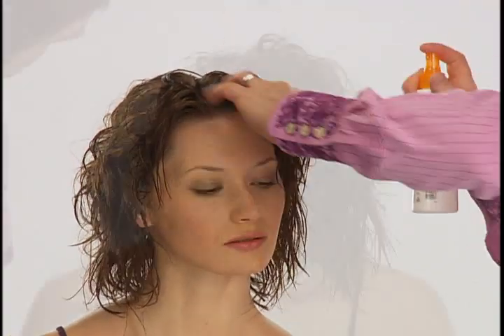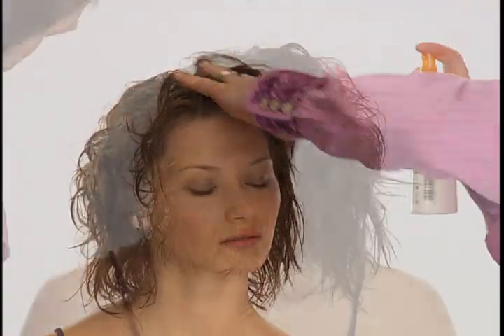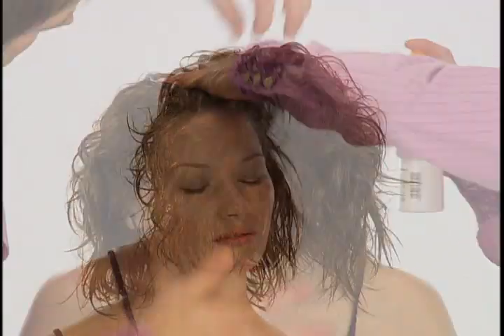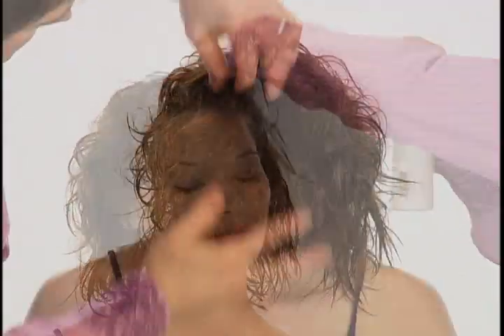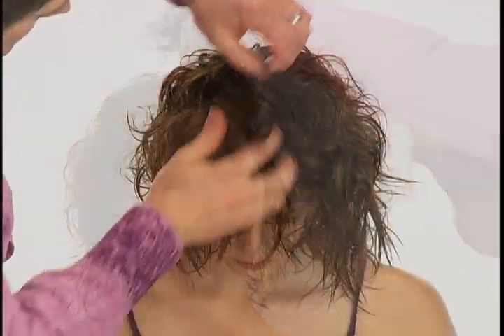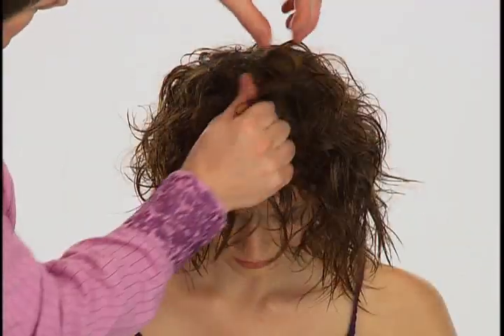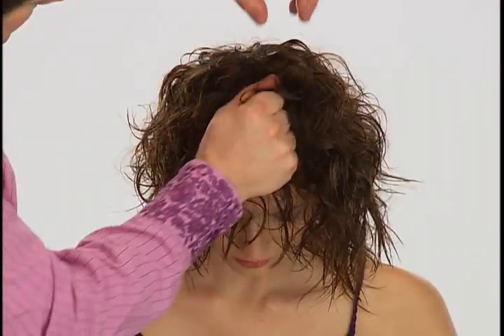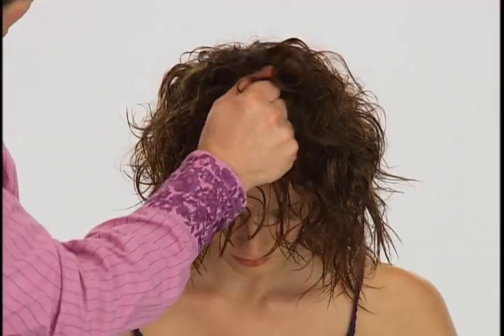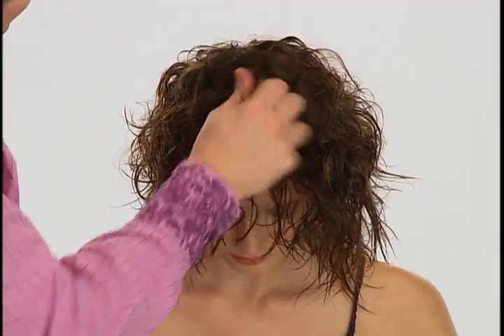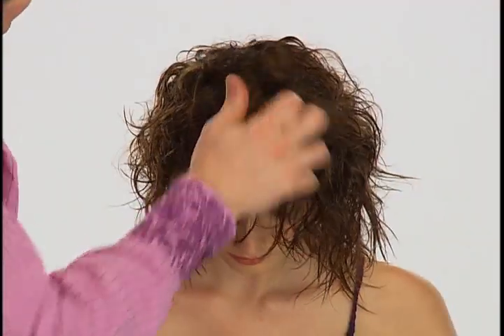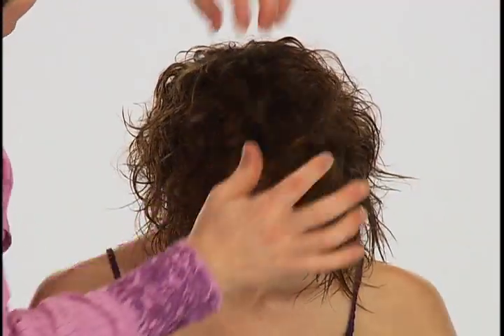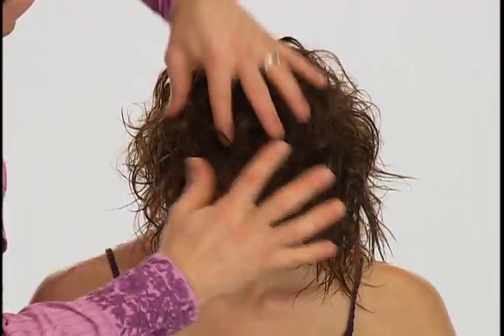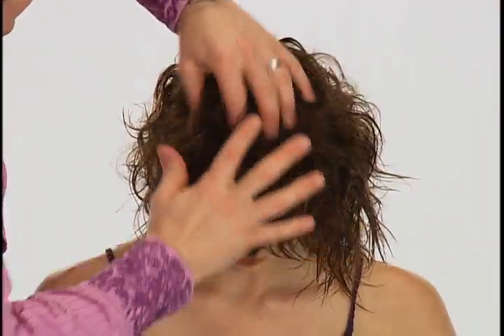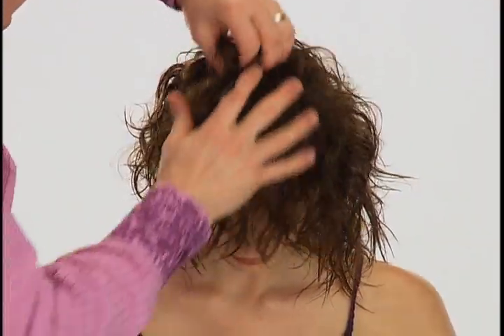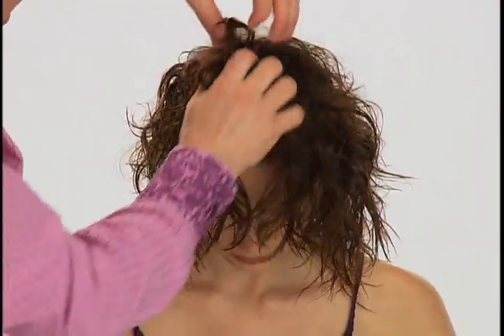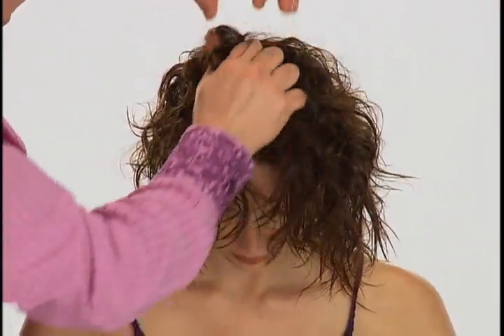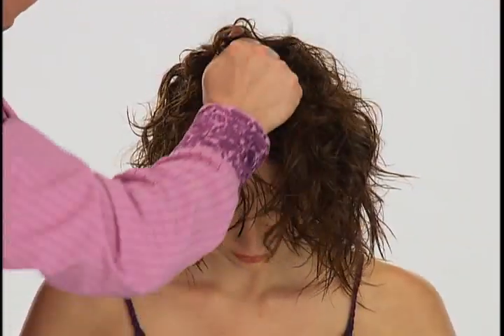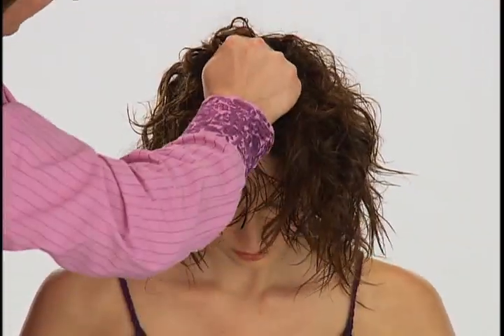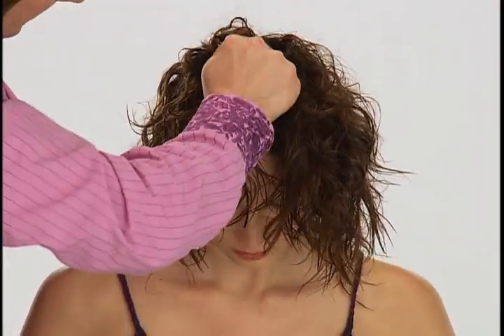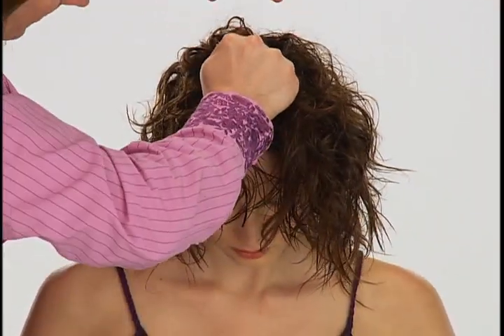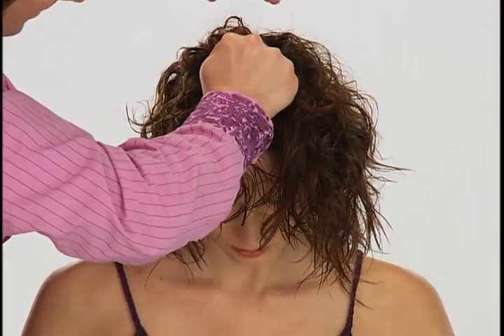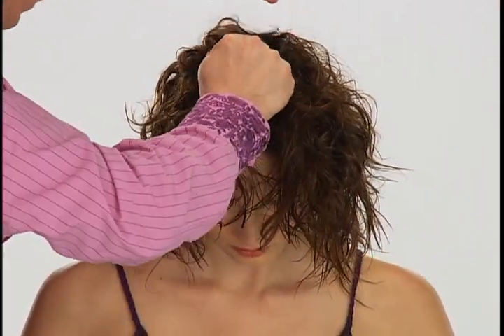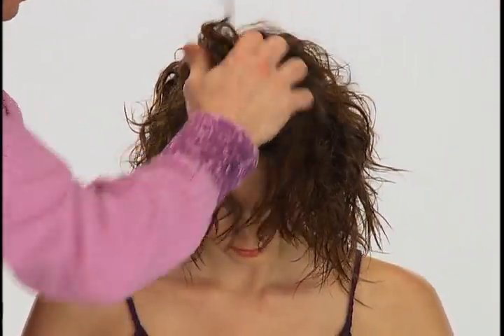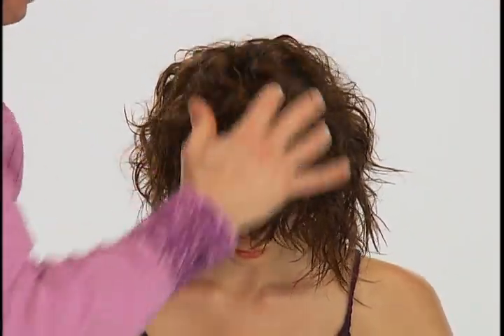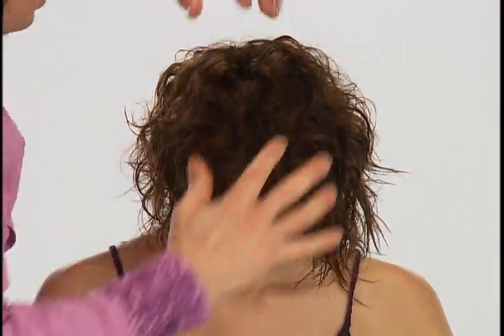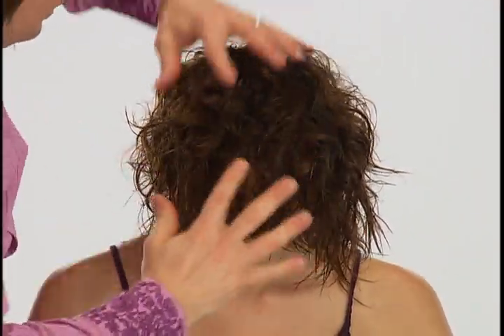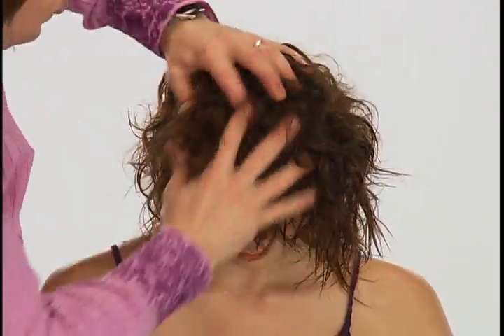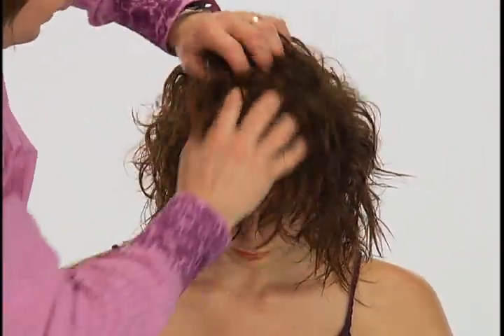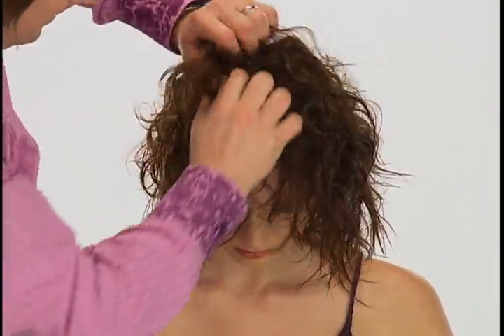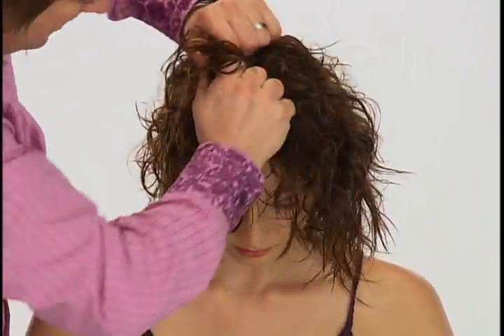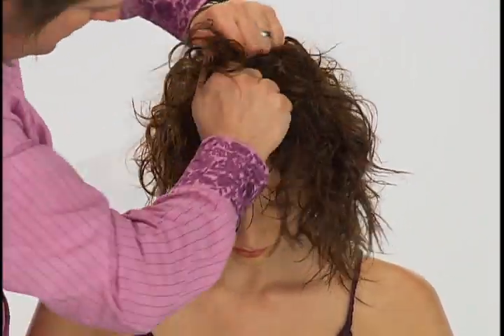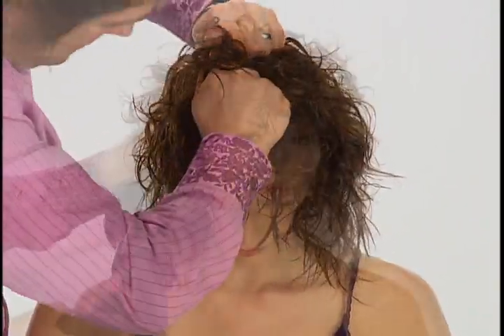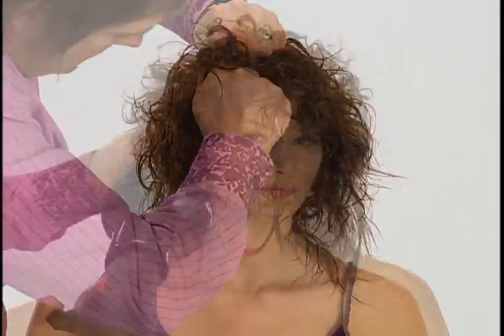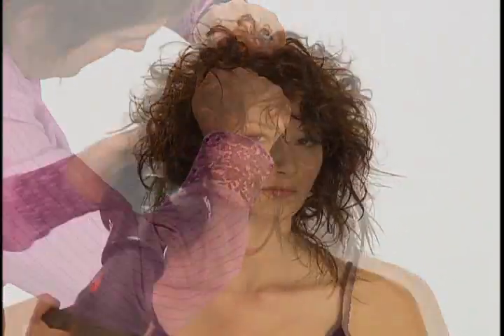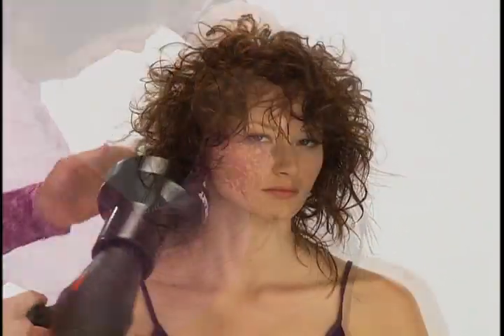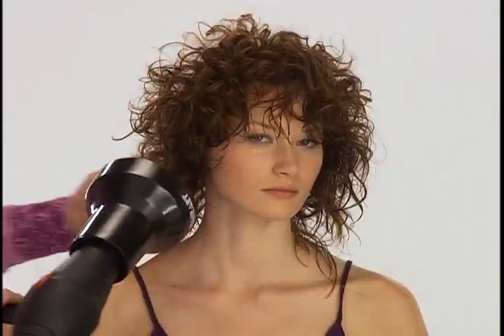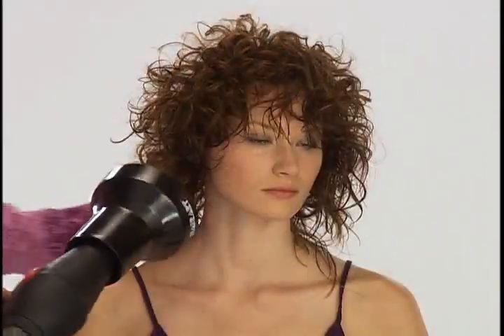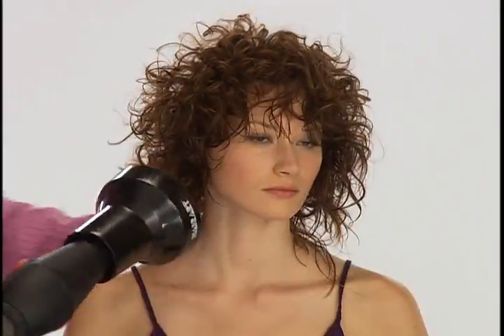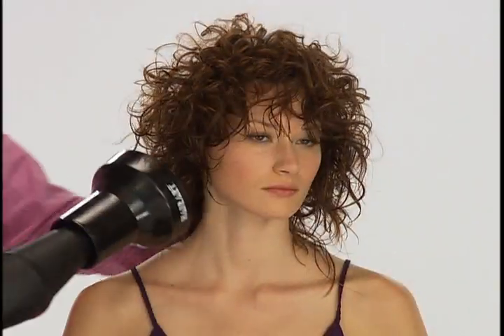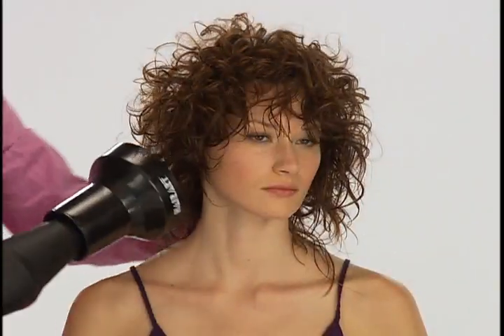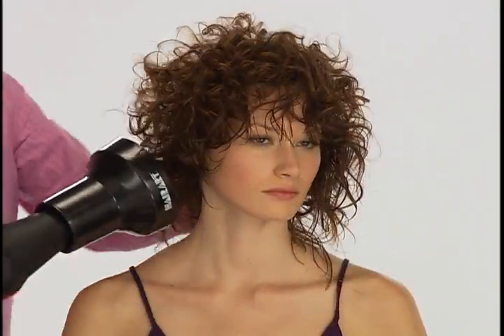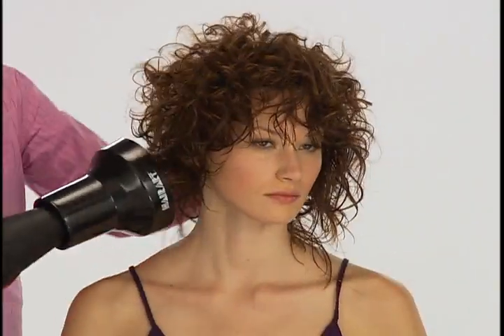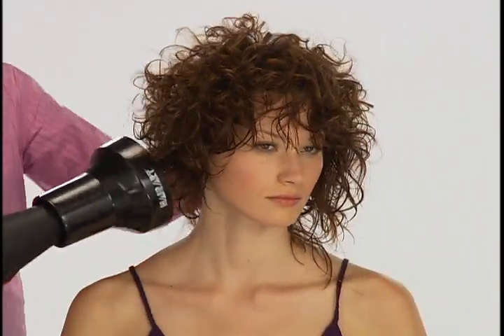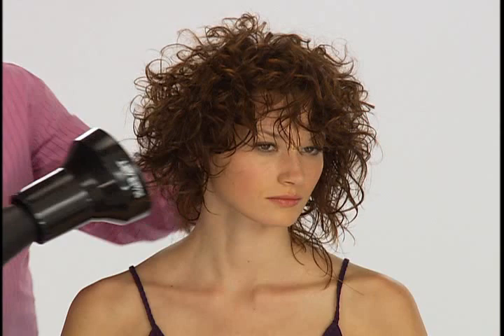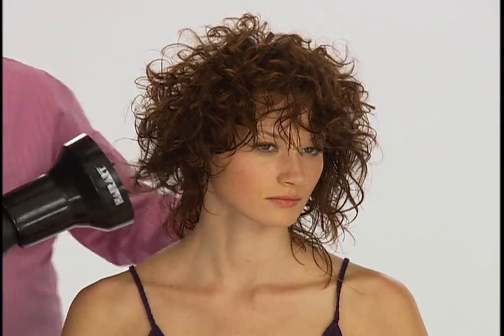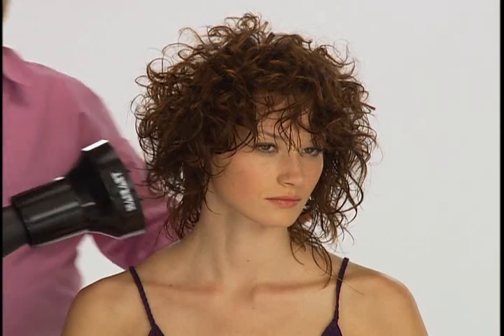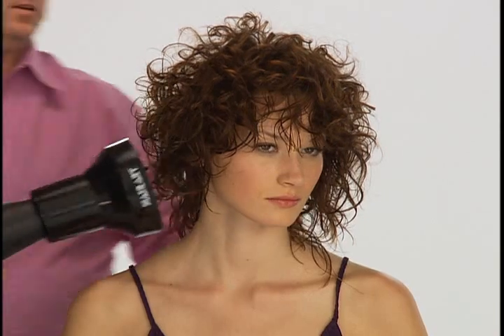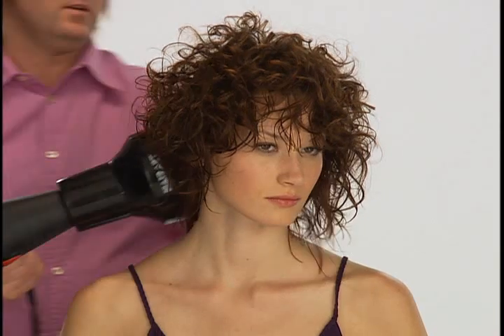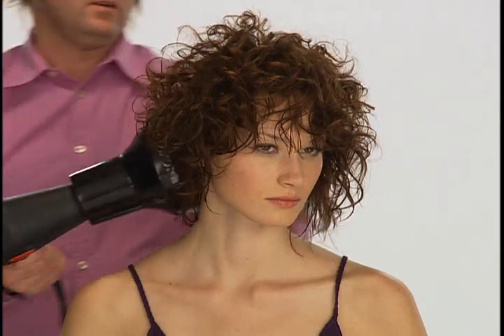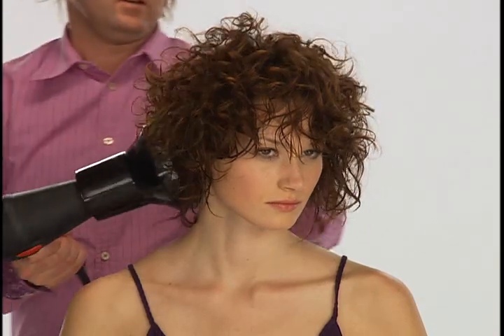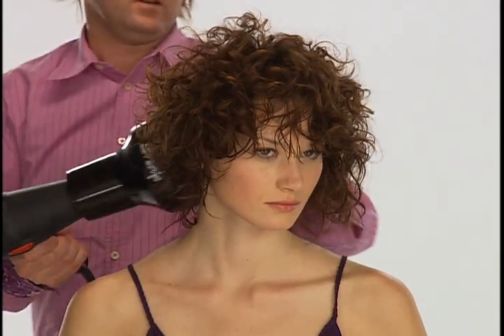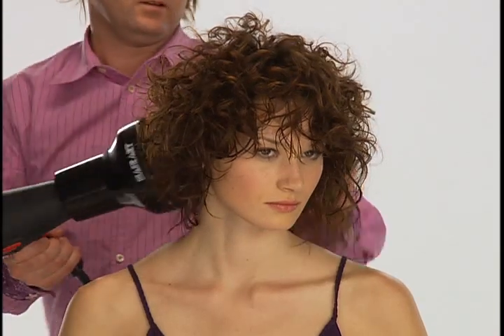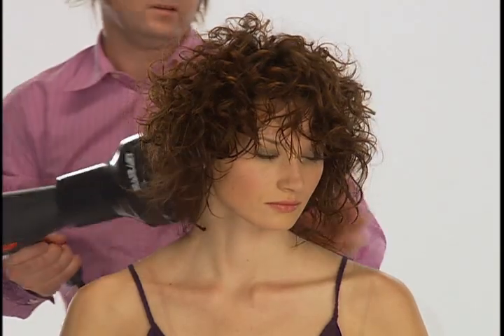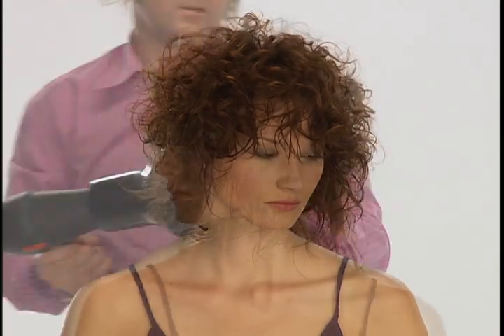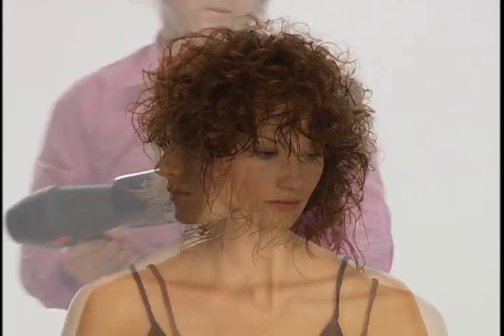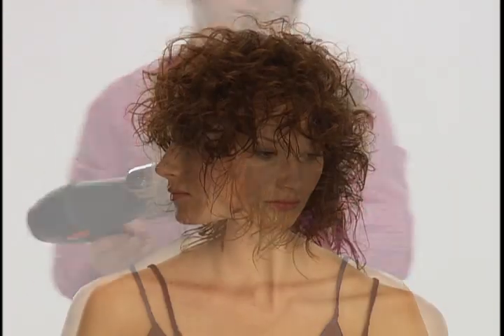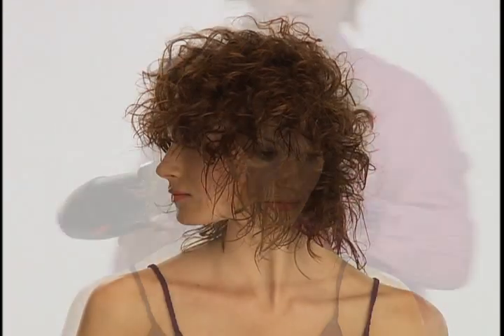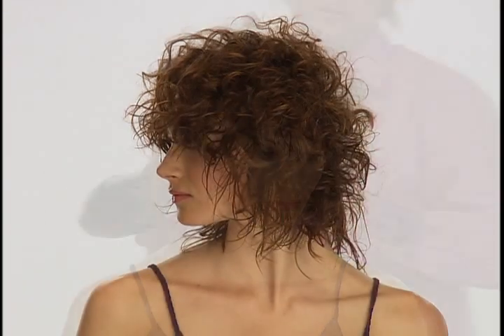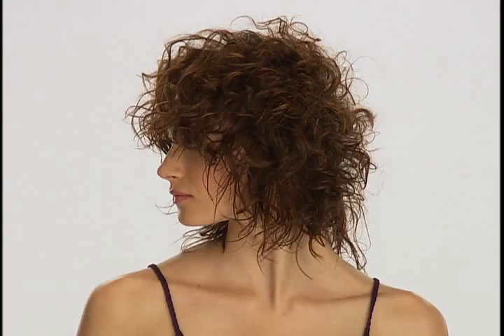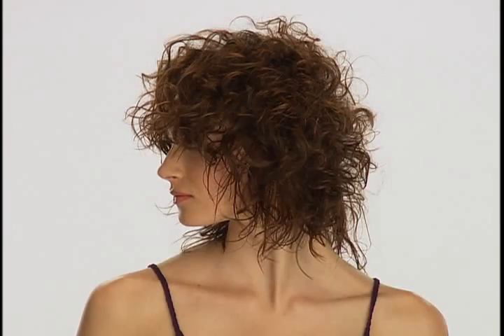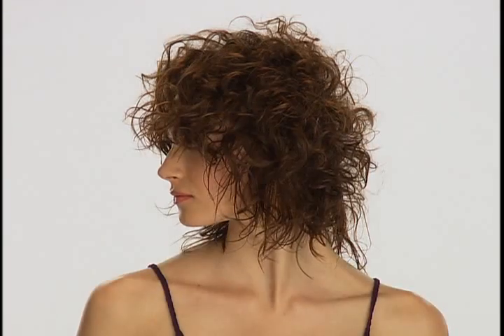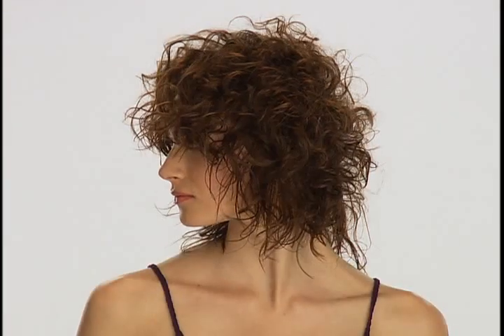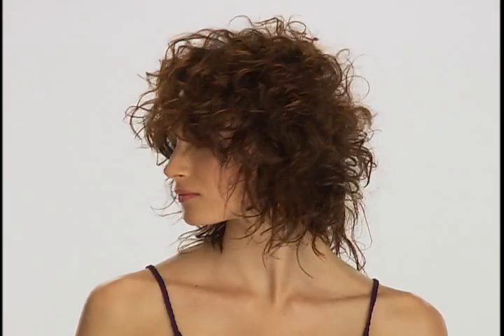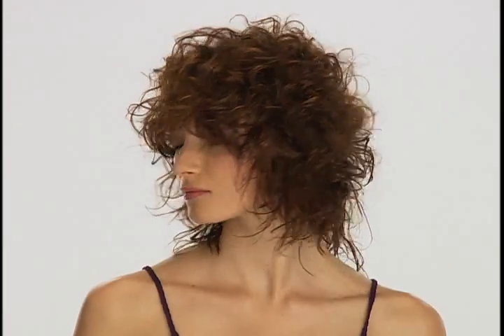Apply desired amount to towel-dried hair. Scrunch while blow-drying with a diffuser, or allow hair to air-dry.